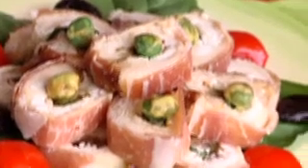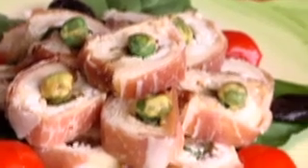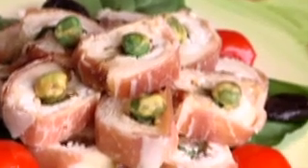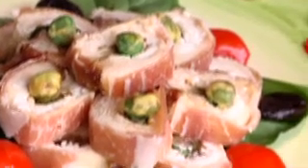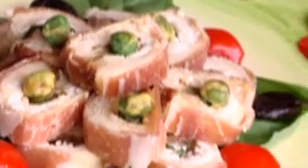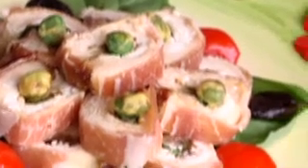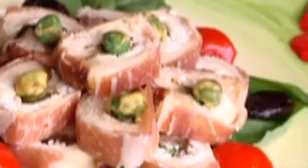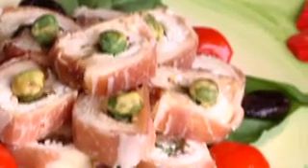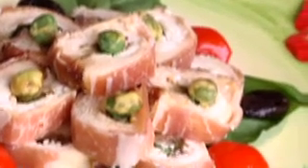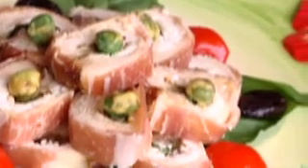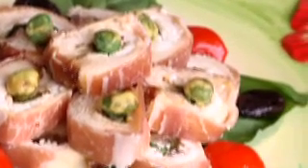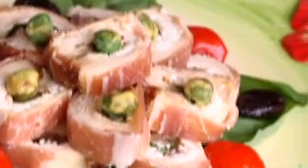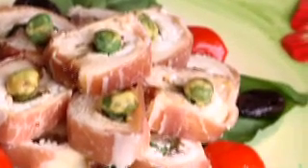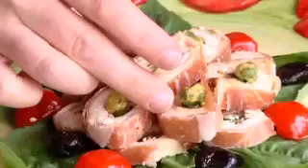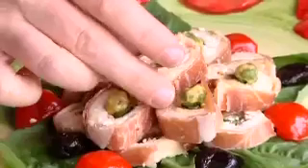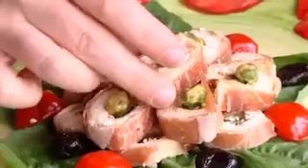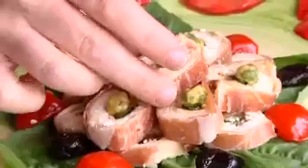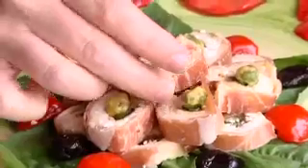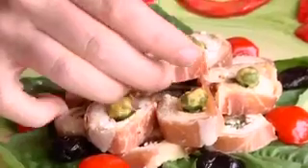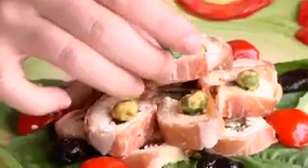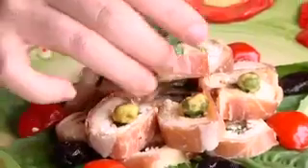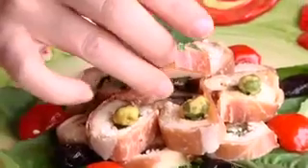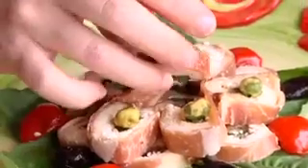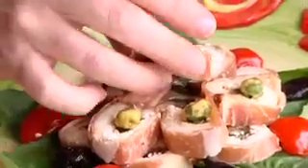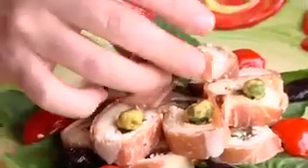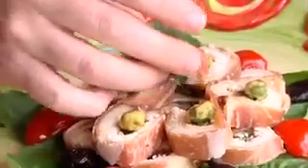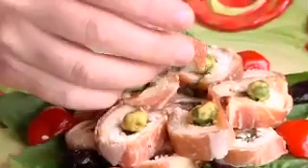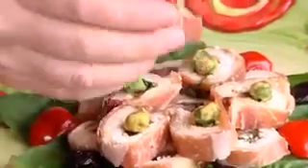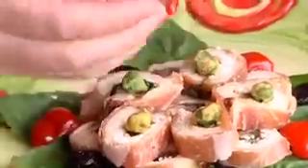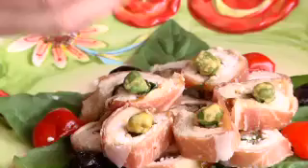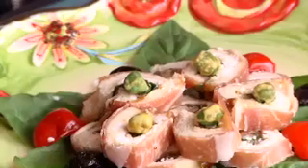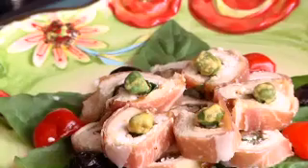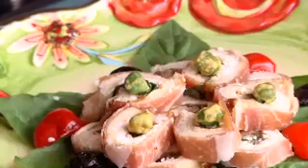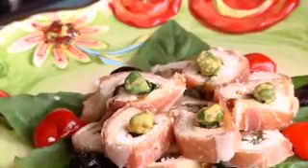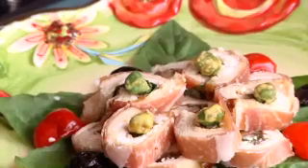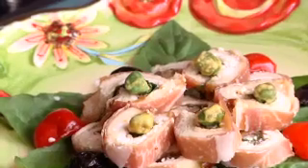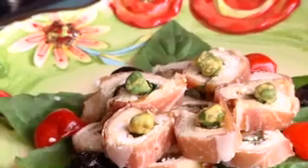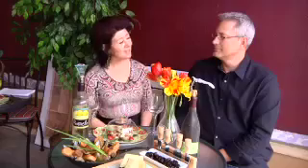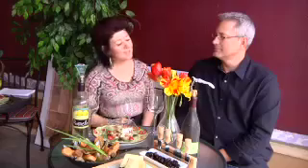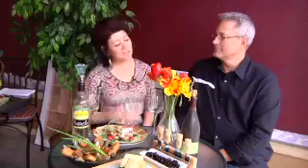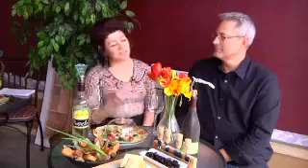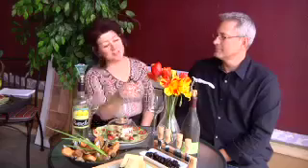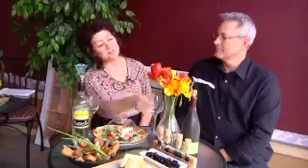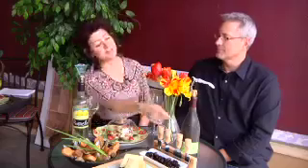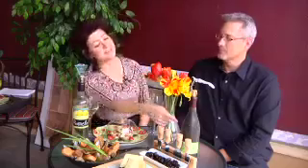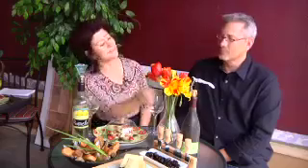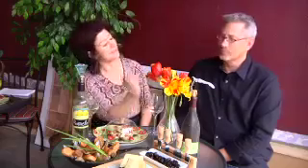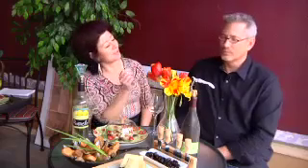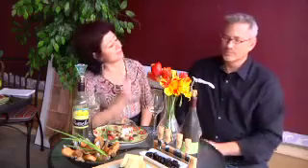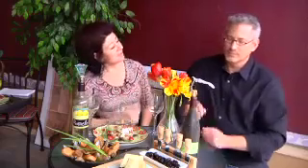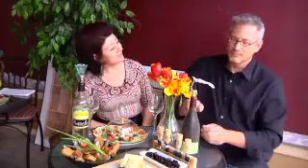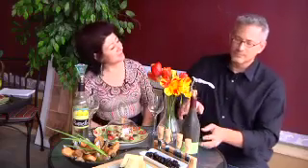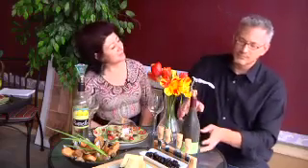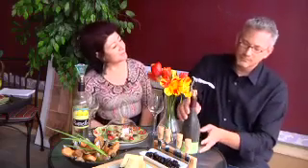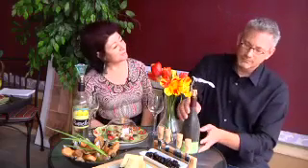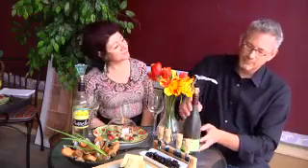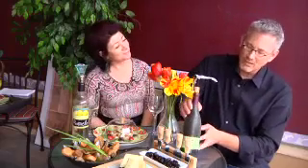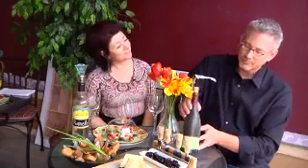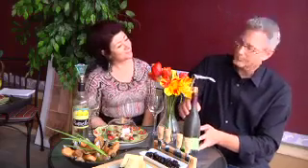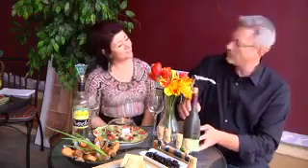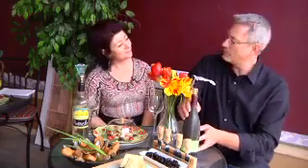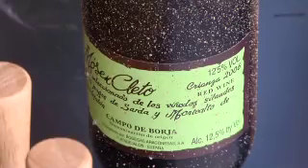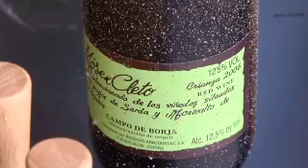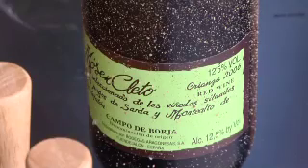Today we're enjoying it with Laurel's Prosciutto Fig Sushi. Sean, what does this bottle remind you of? The beach.